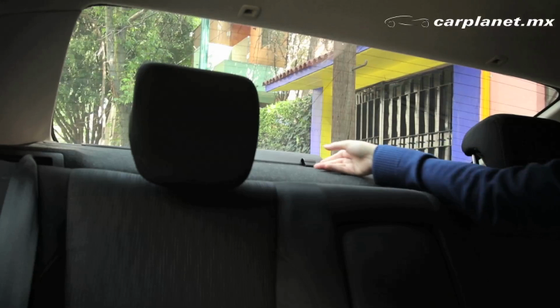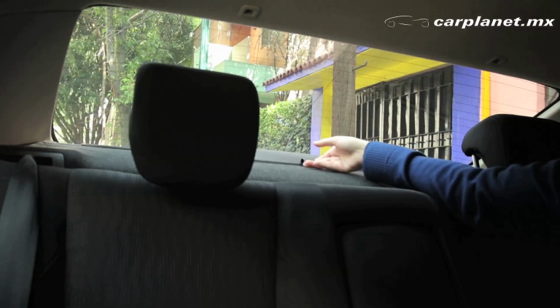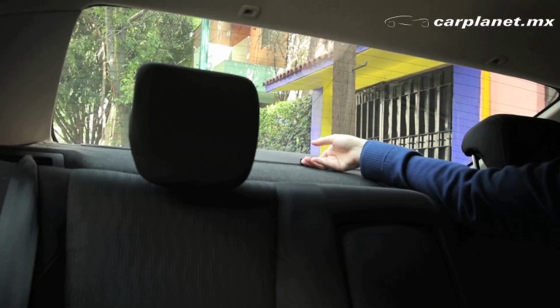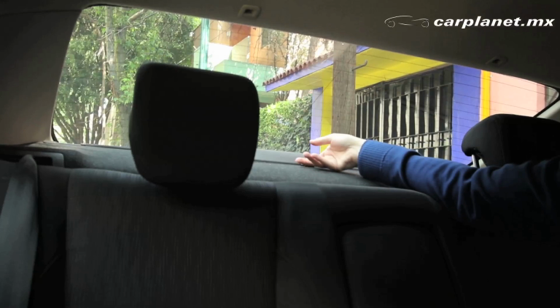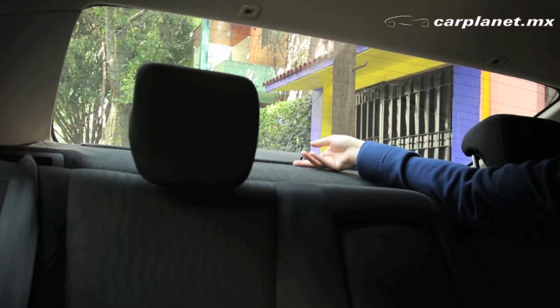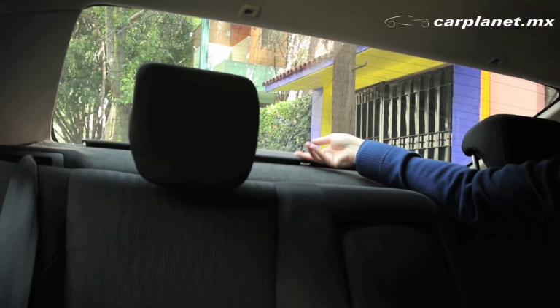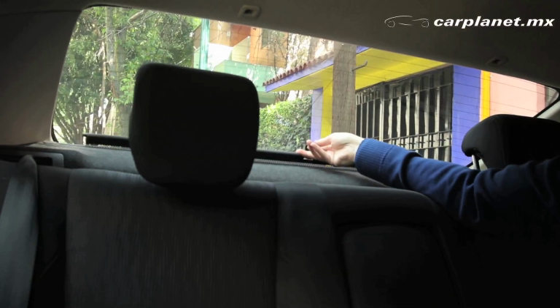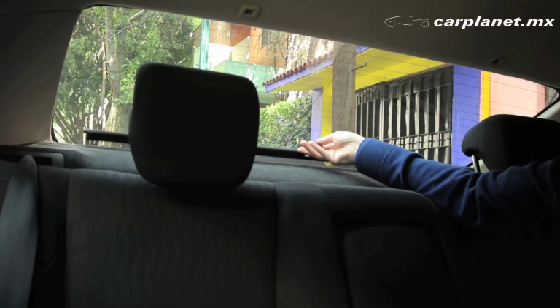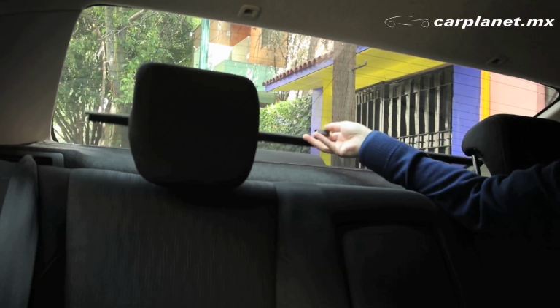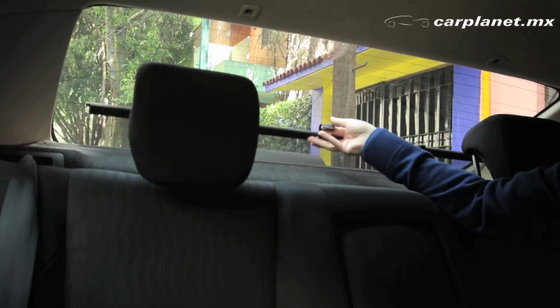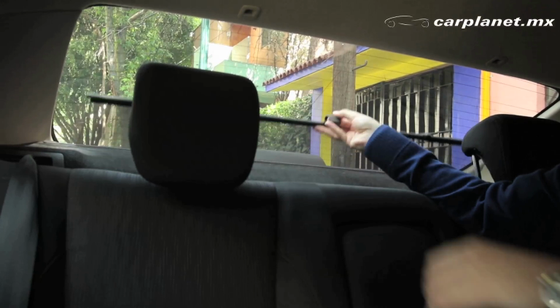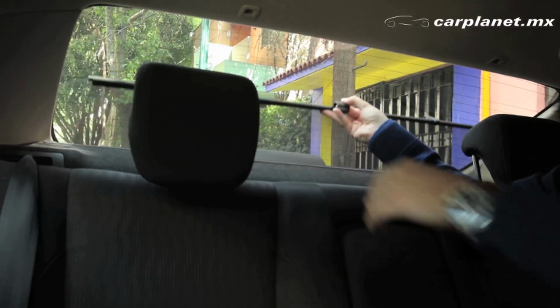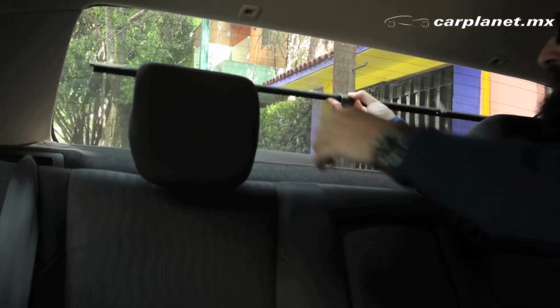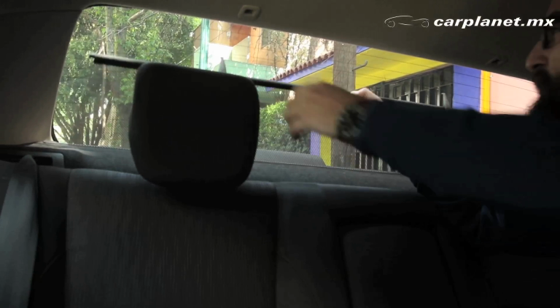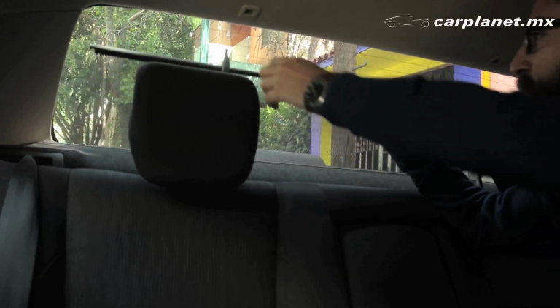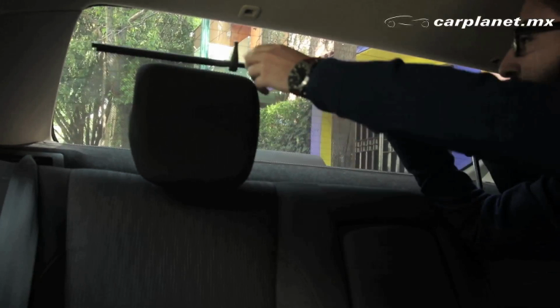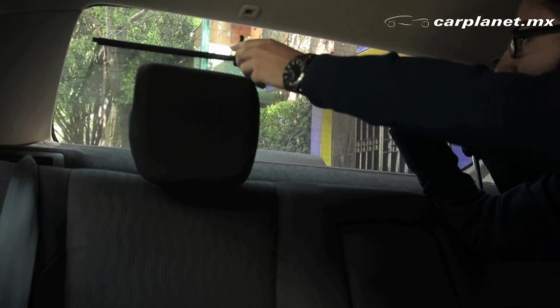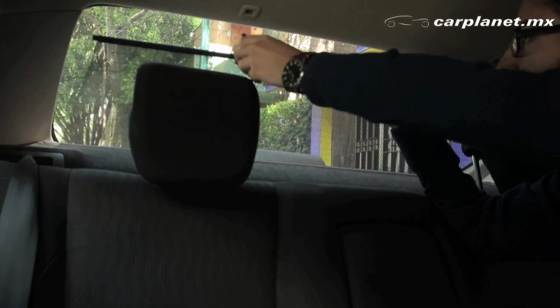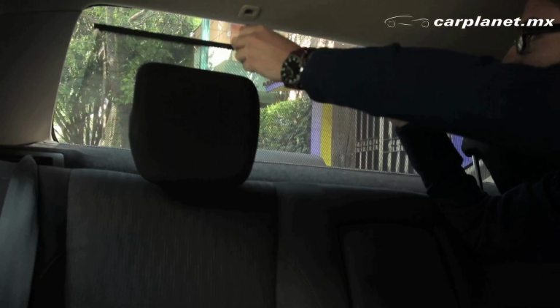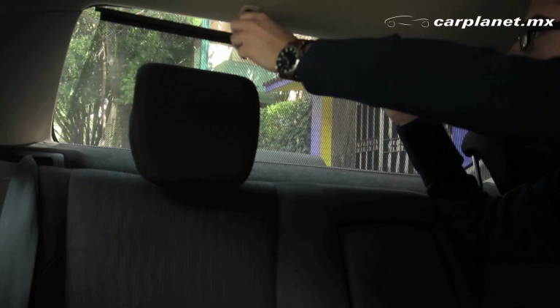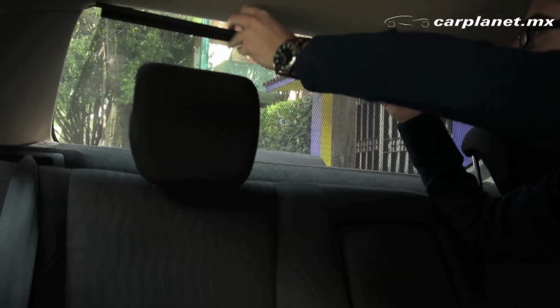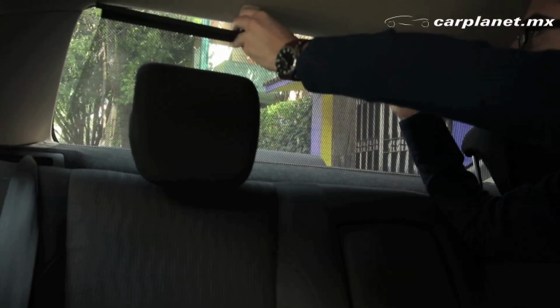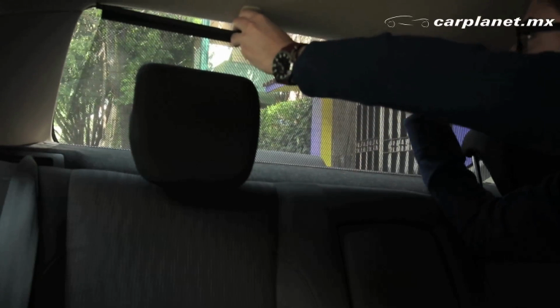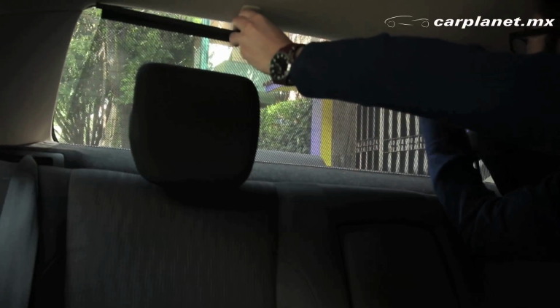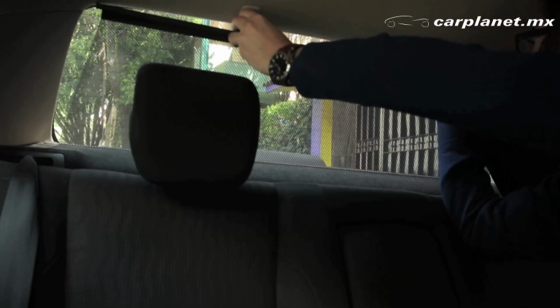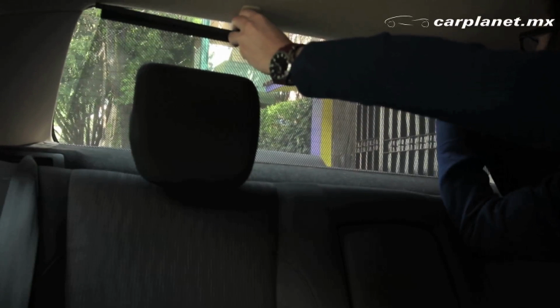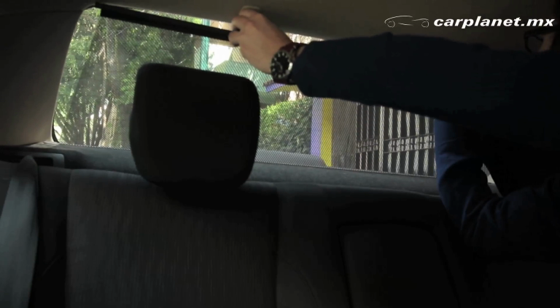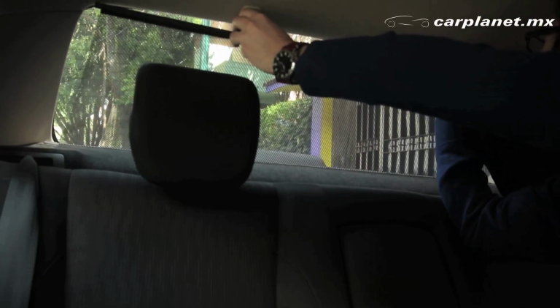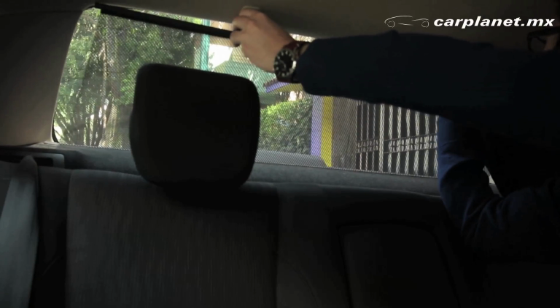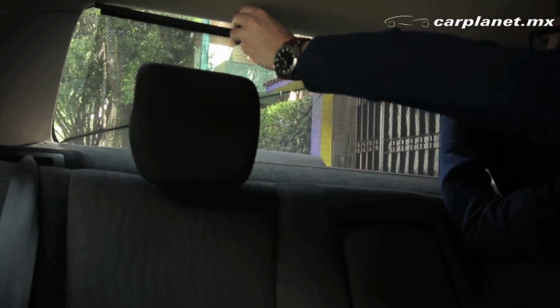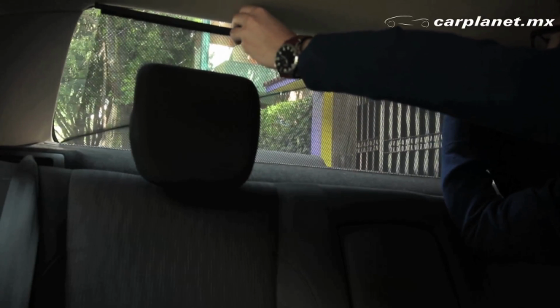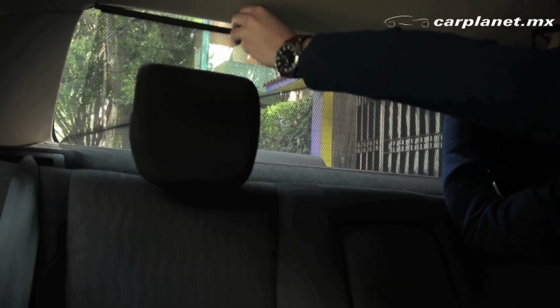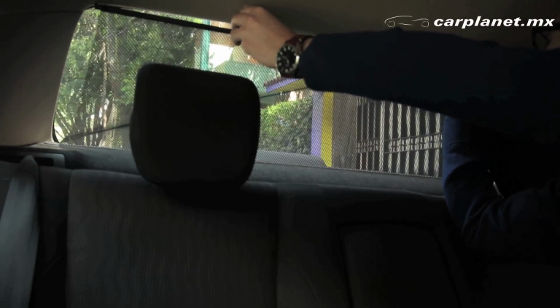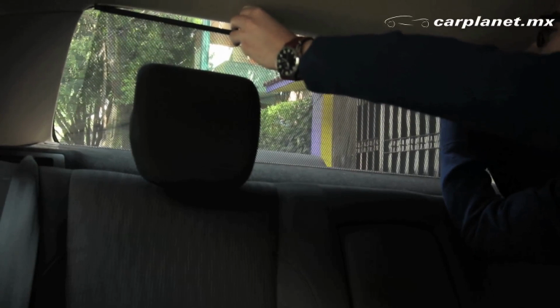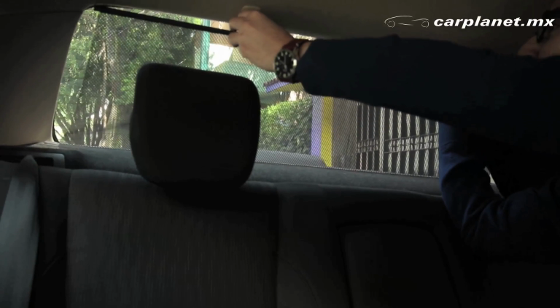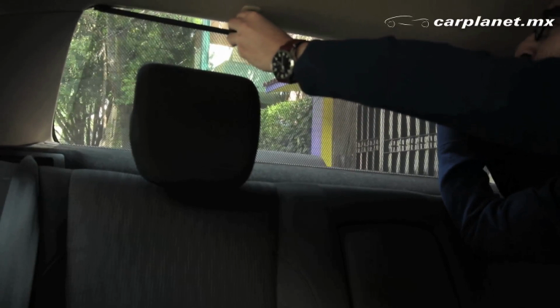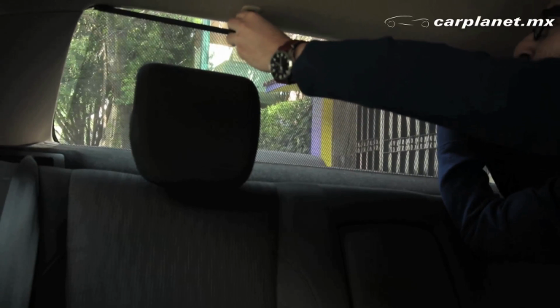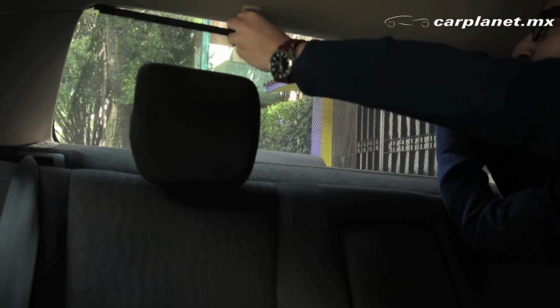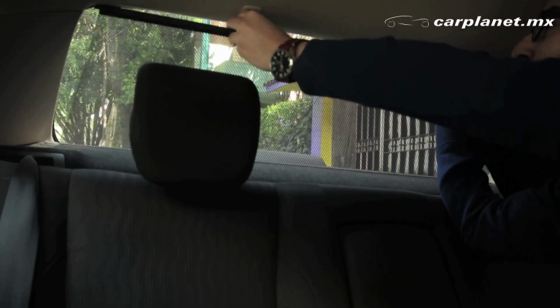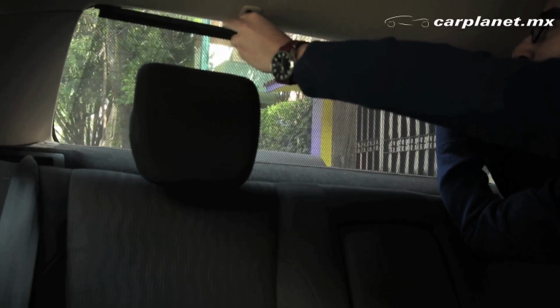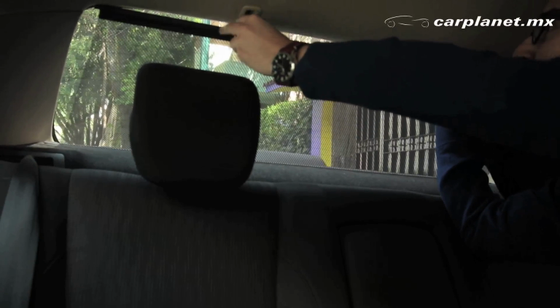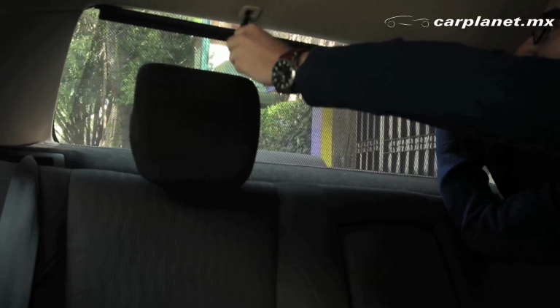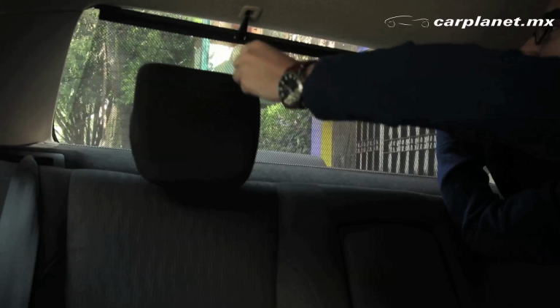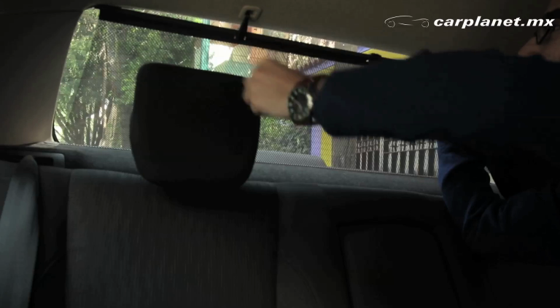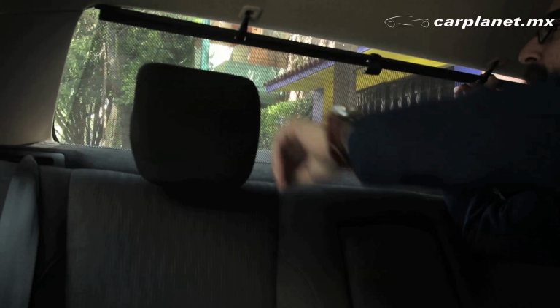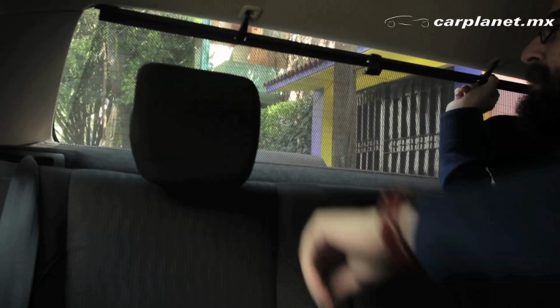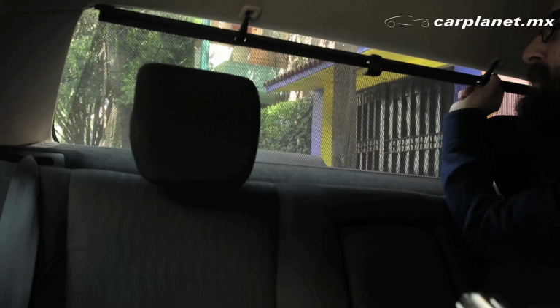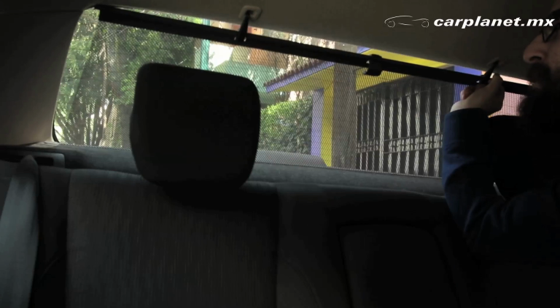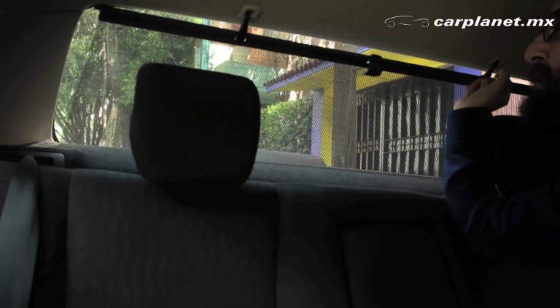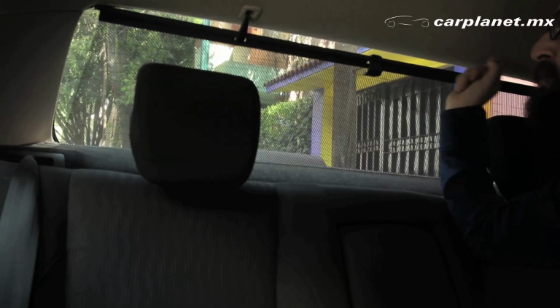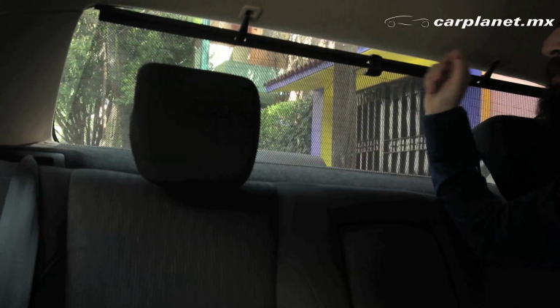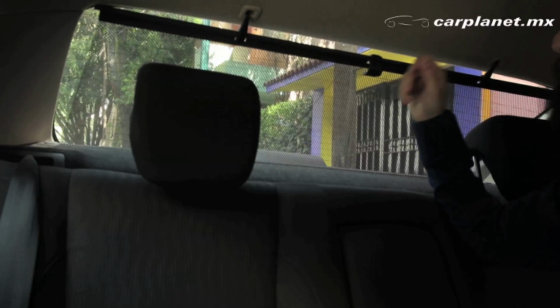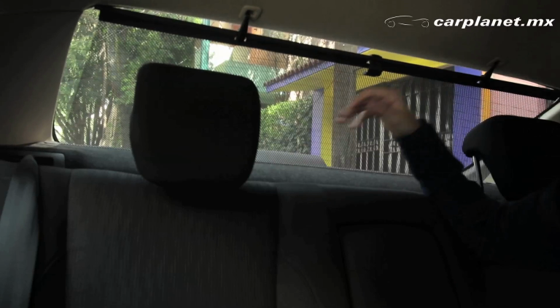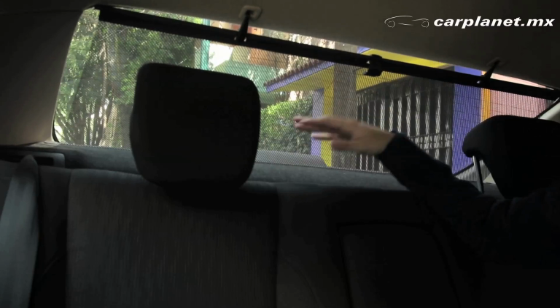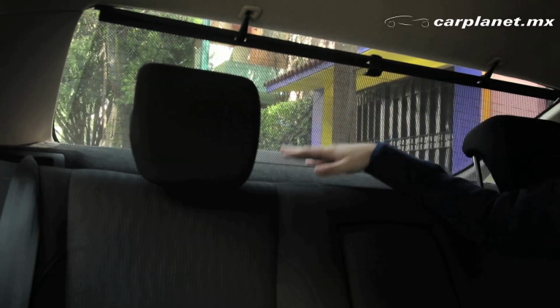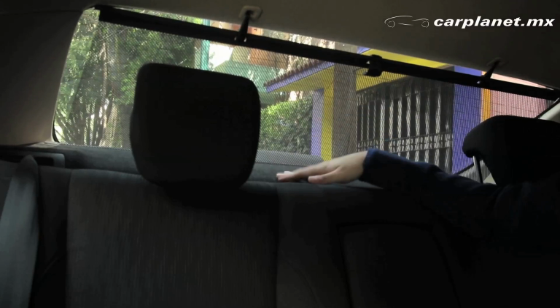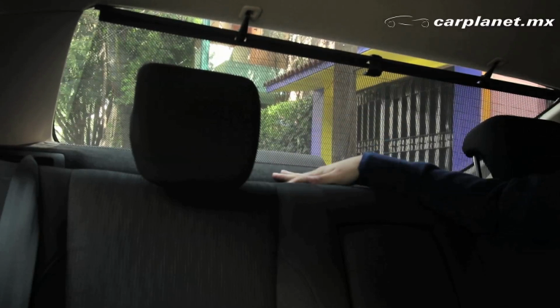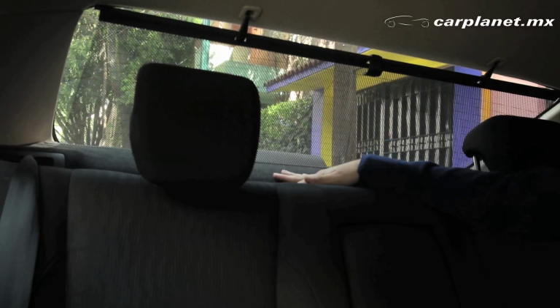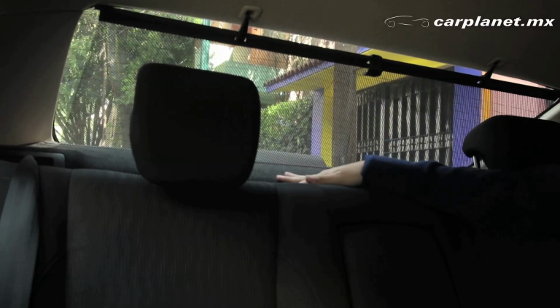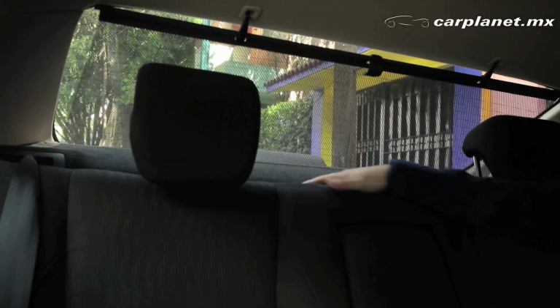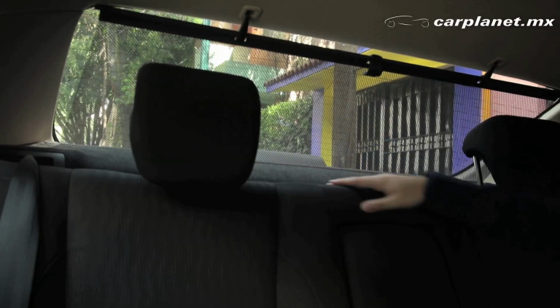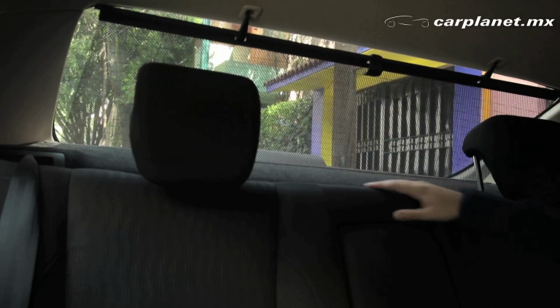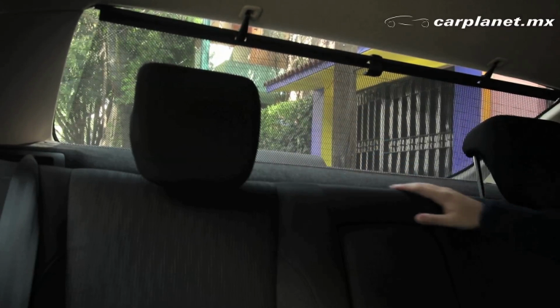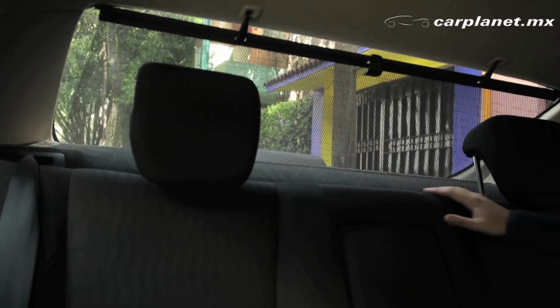Otro detalle que tiene este coche es la cortinilla trasera, que es un gran aditamento que pocos autos en el segmento tienen.